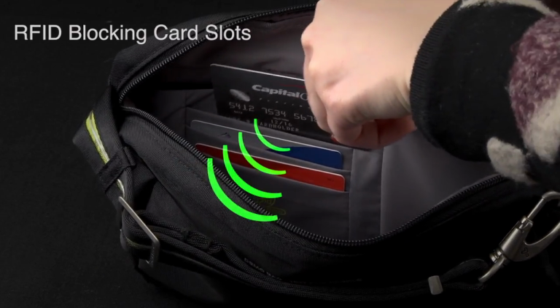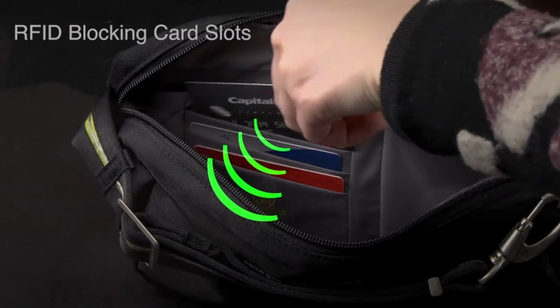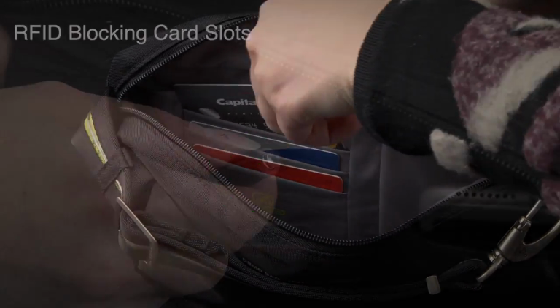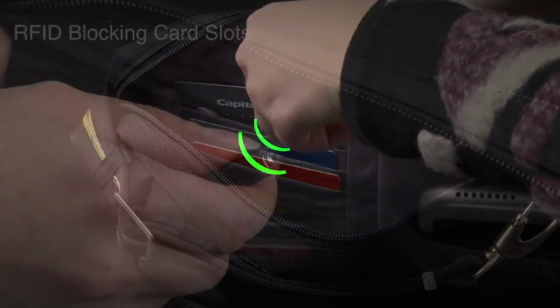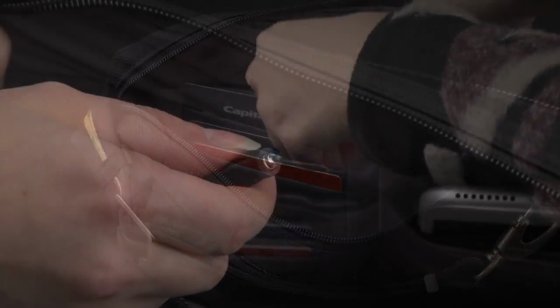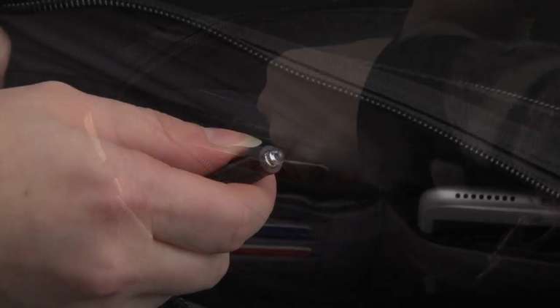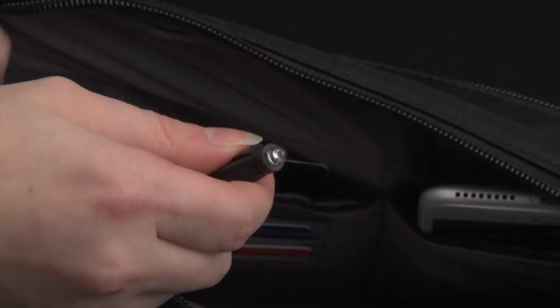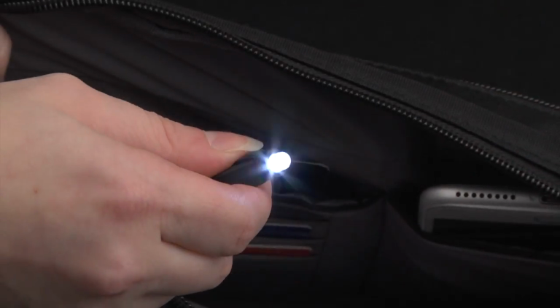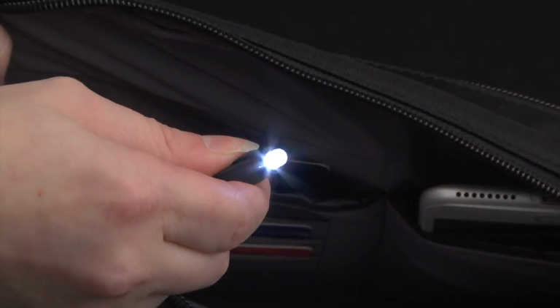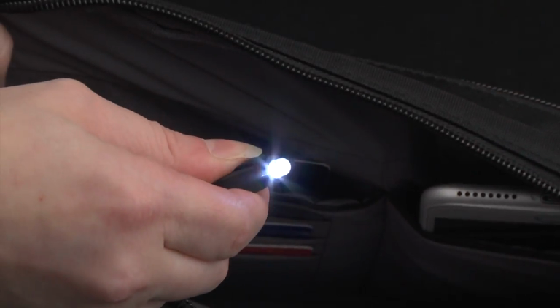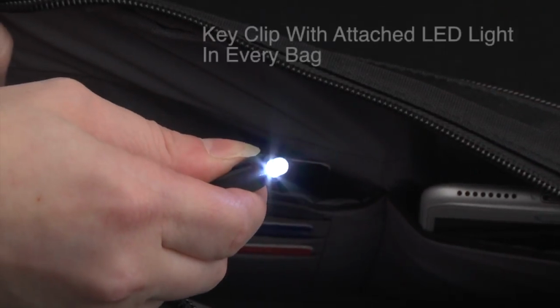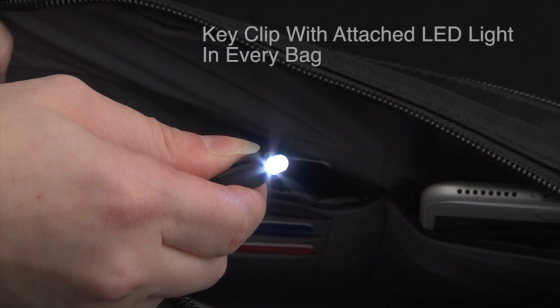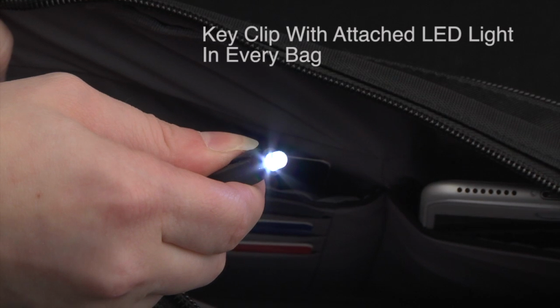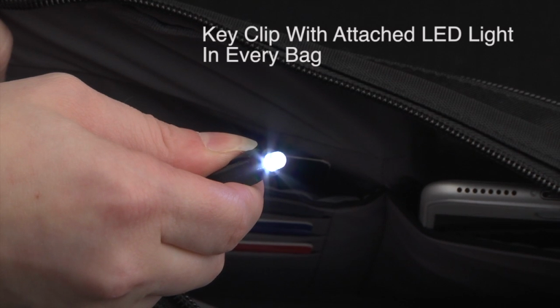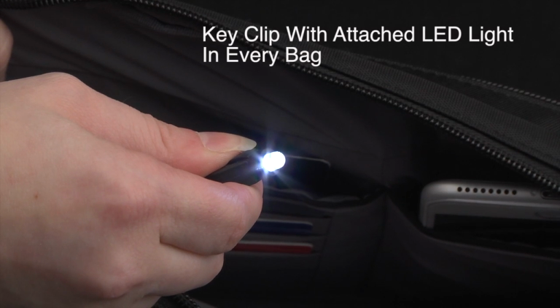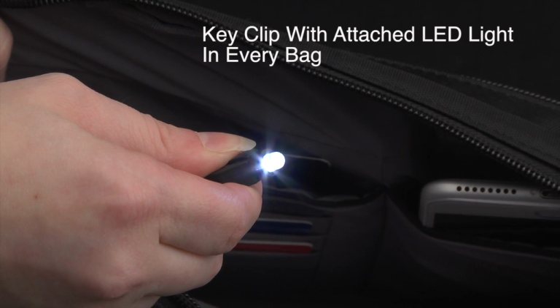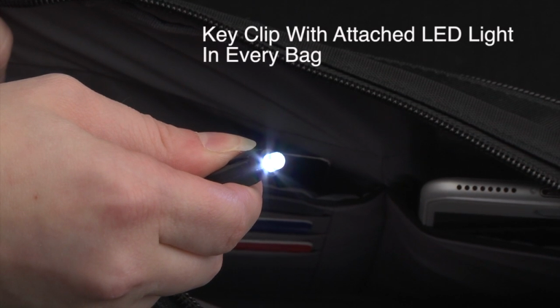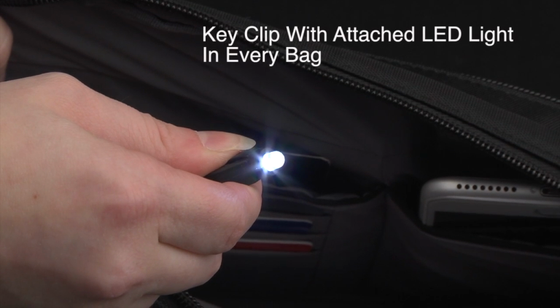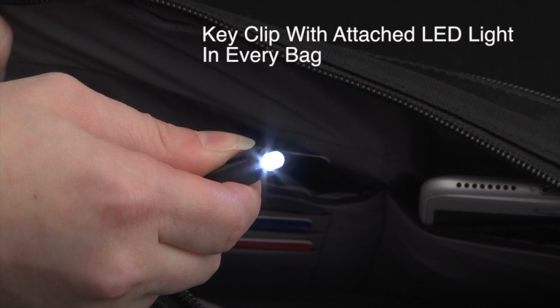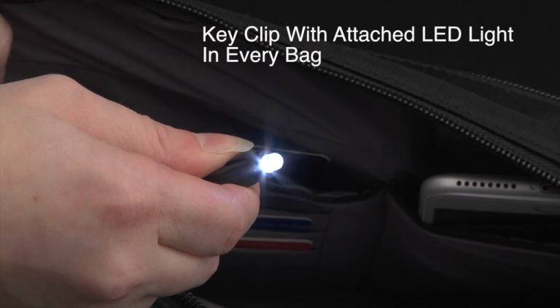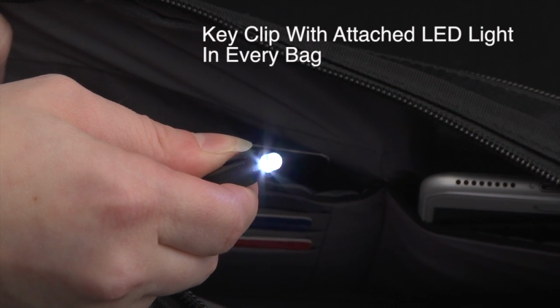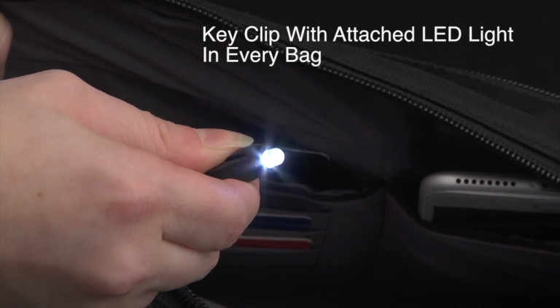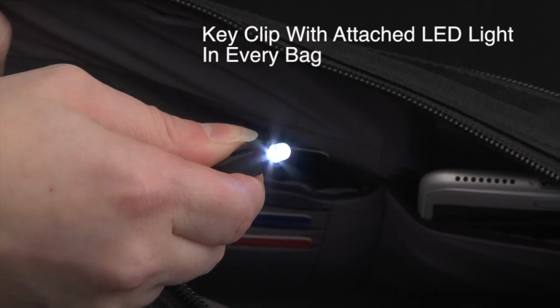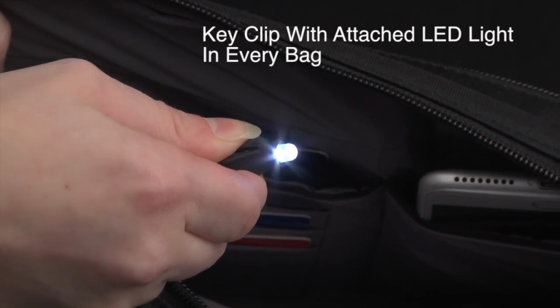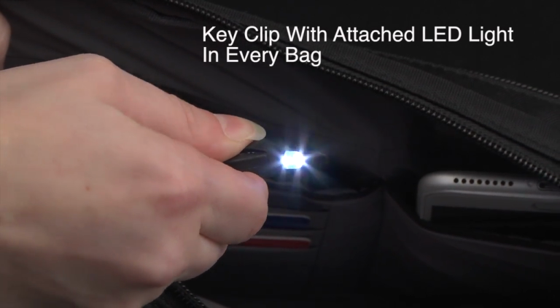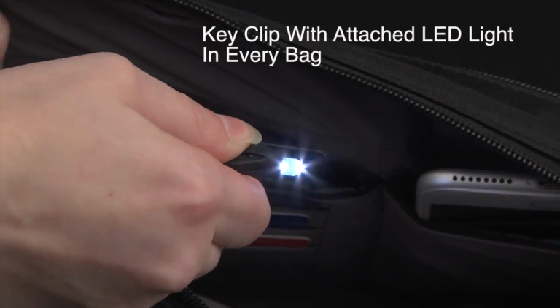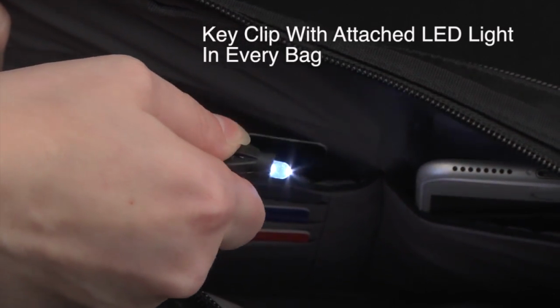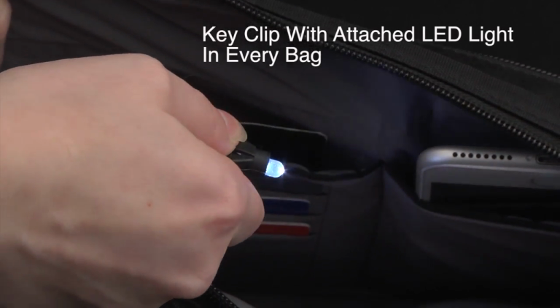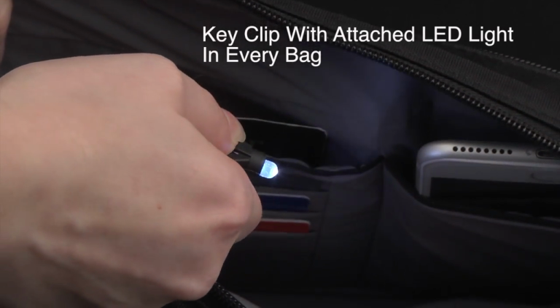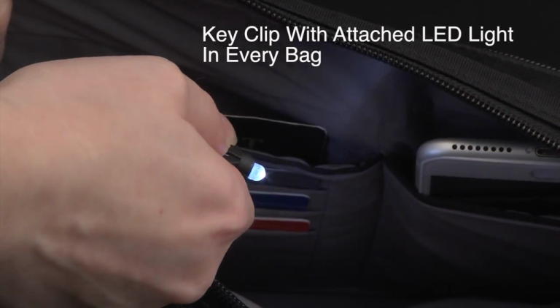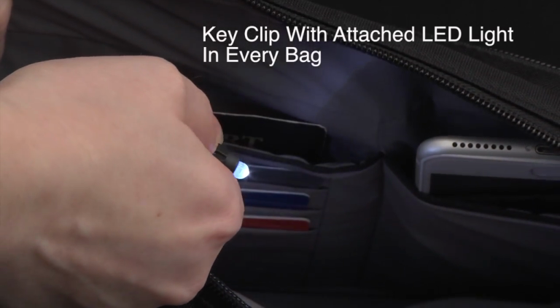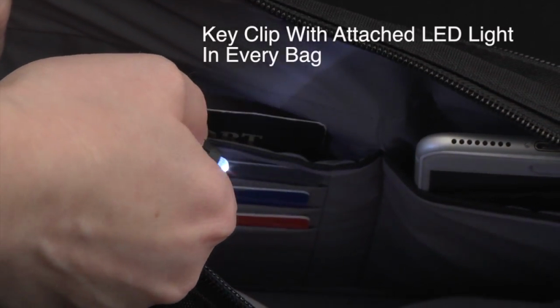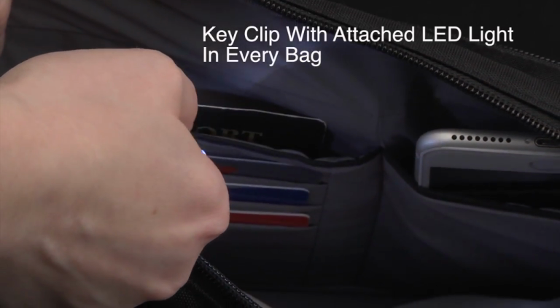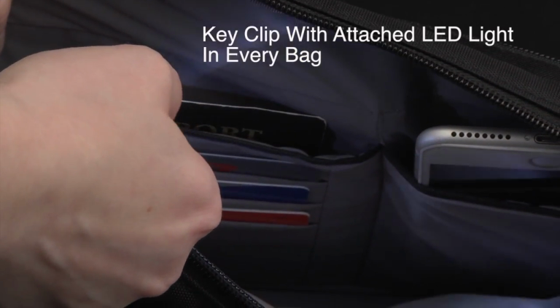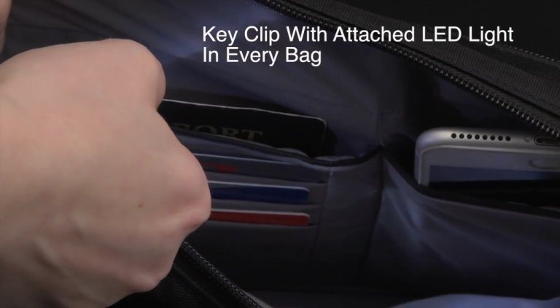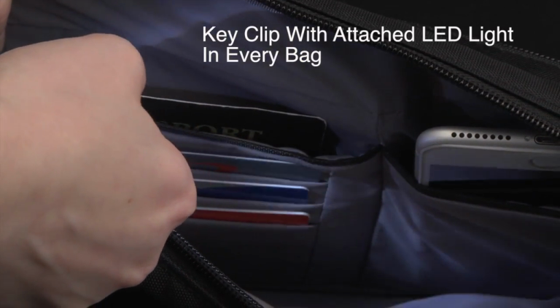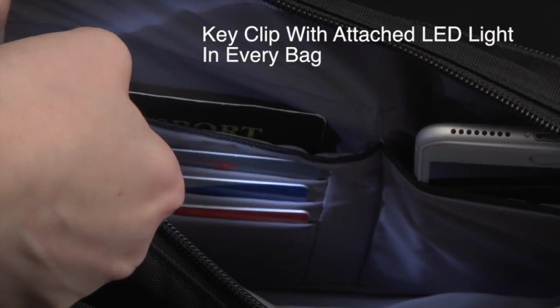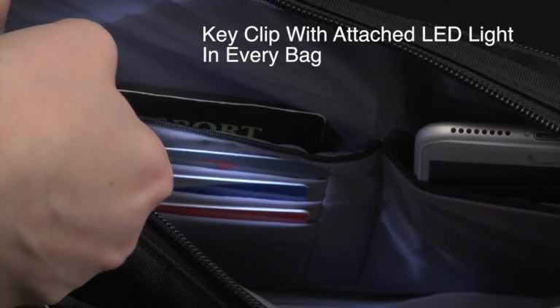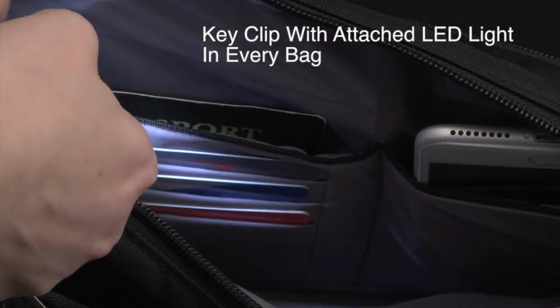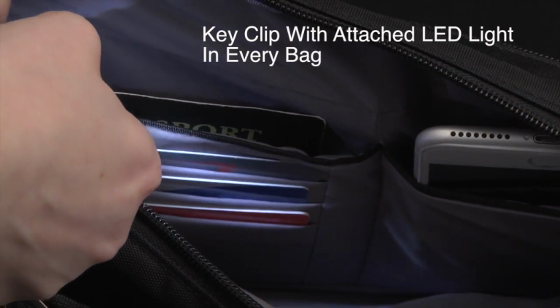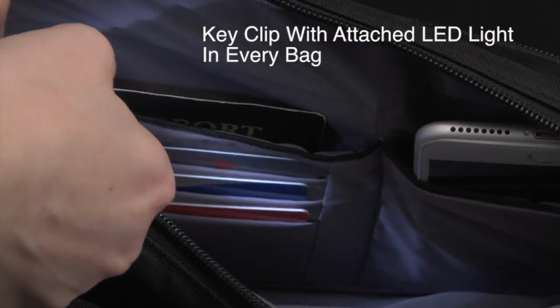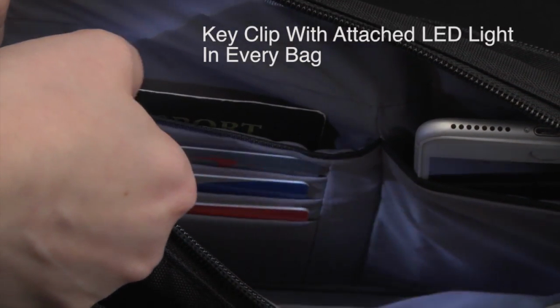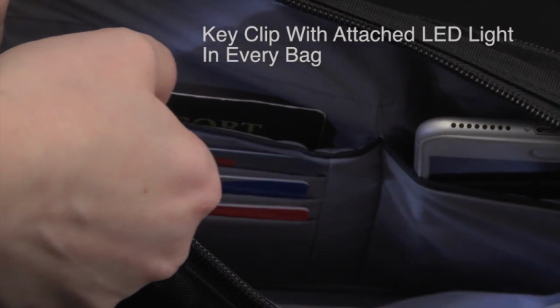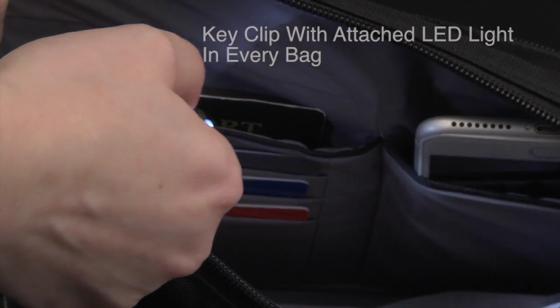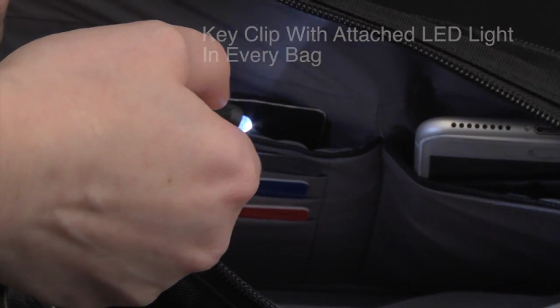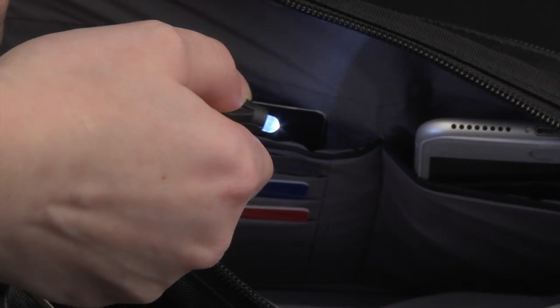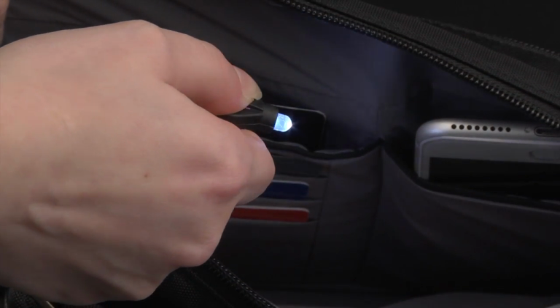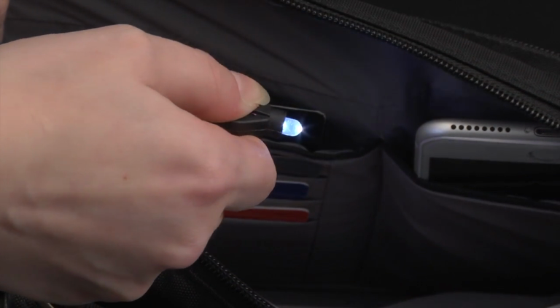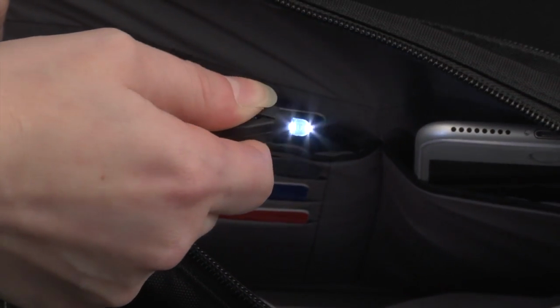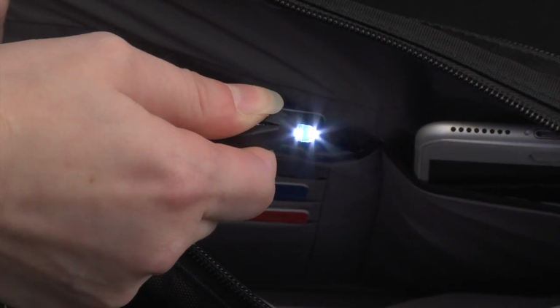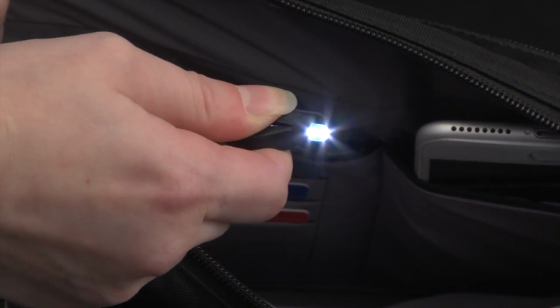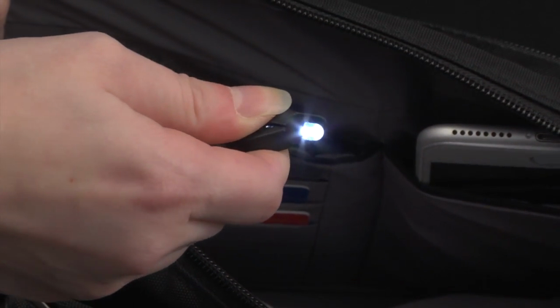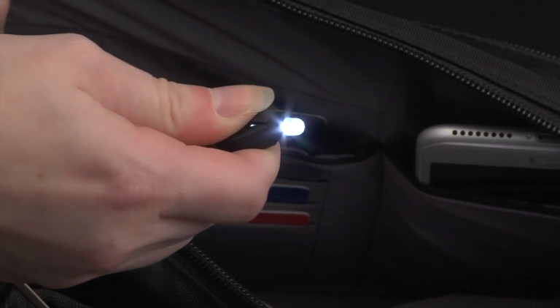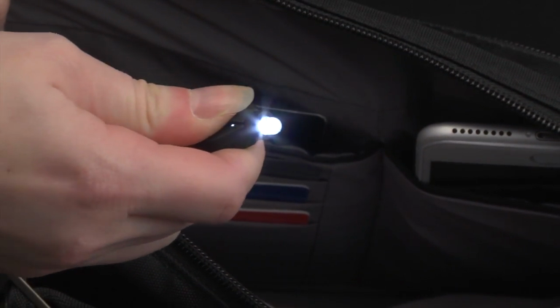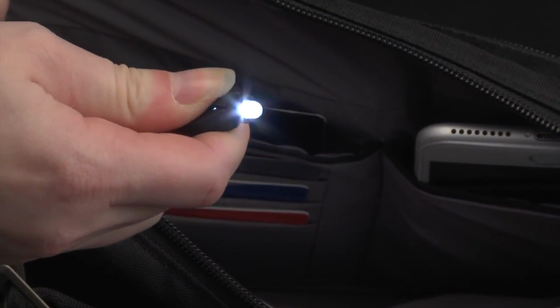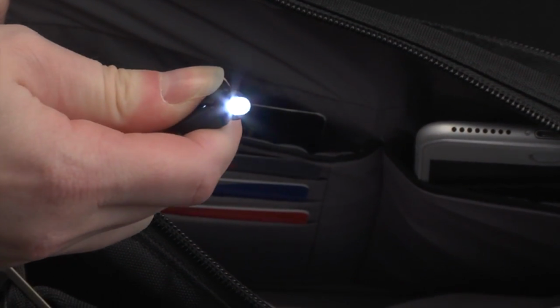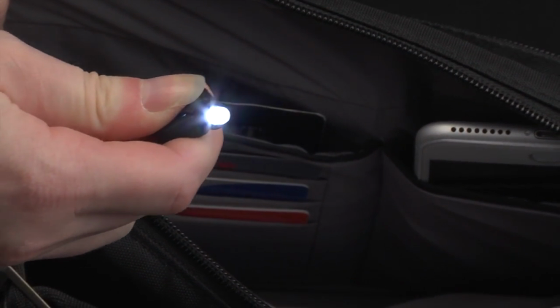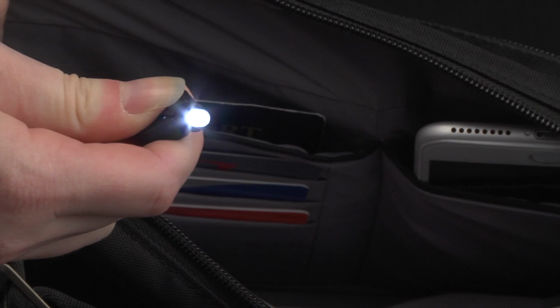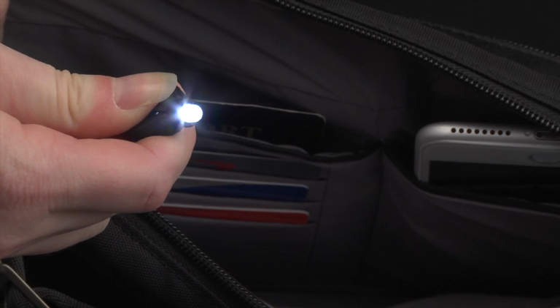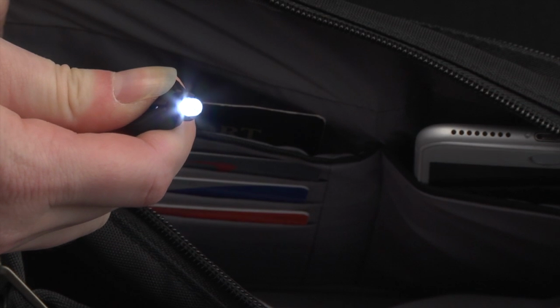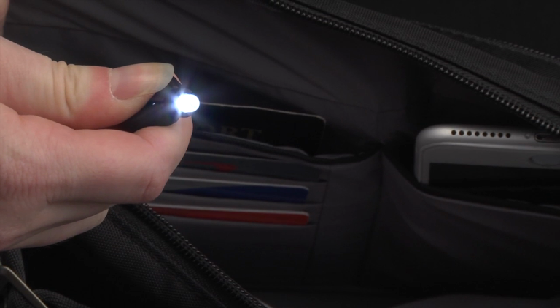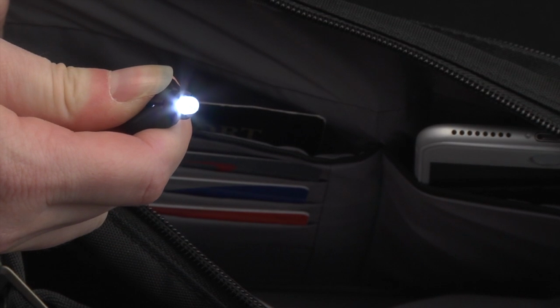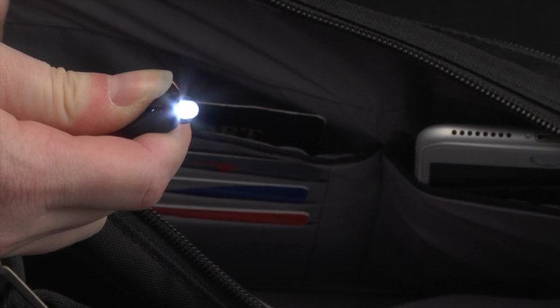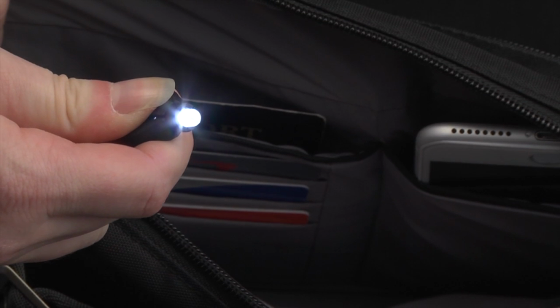And as always, every Travelon bag comes with a tethered key clip with an LED light attached for convenience.